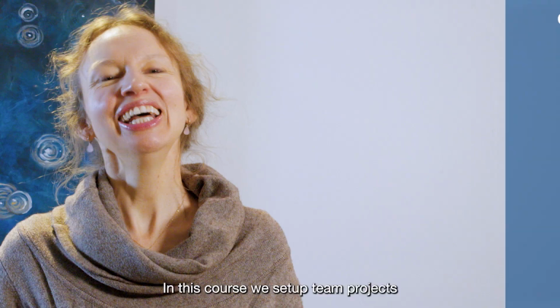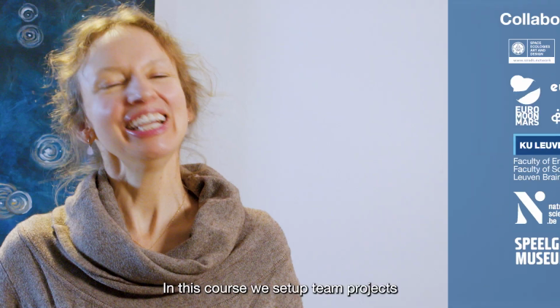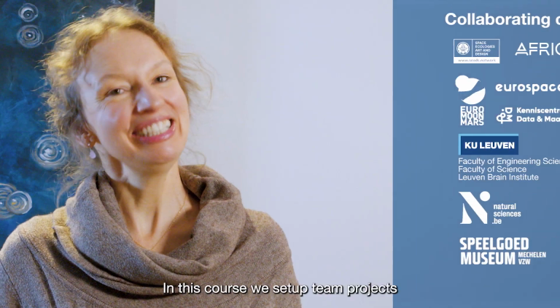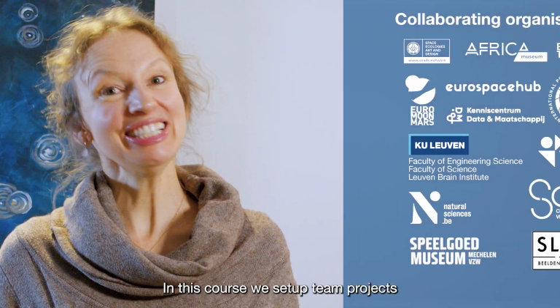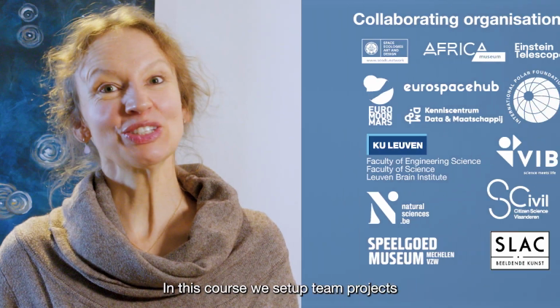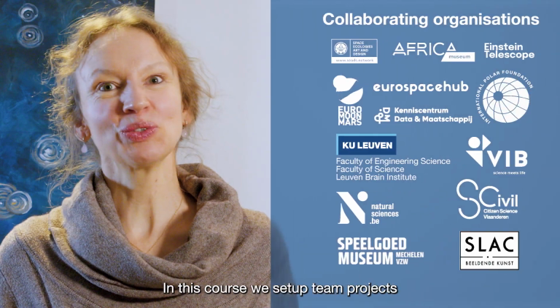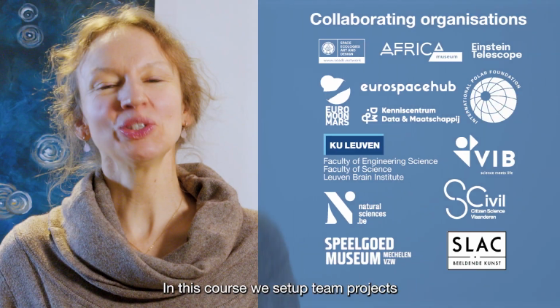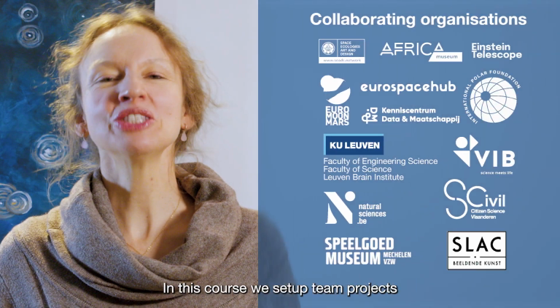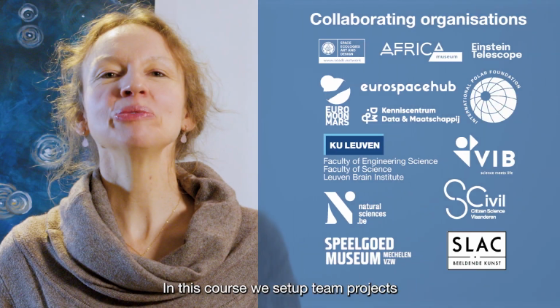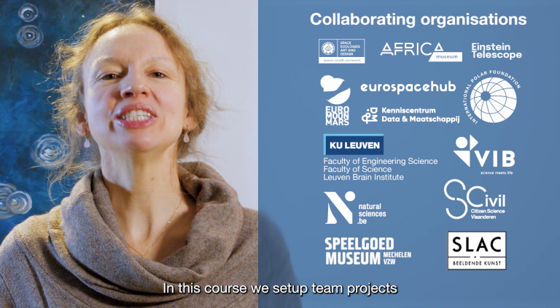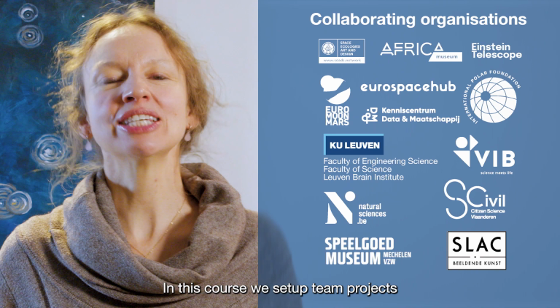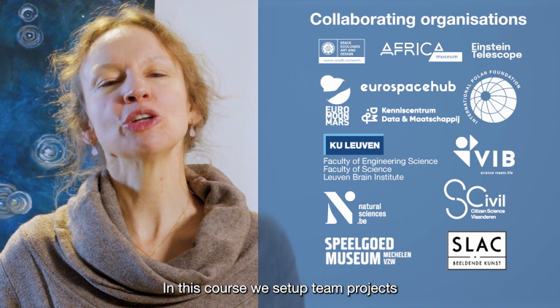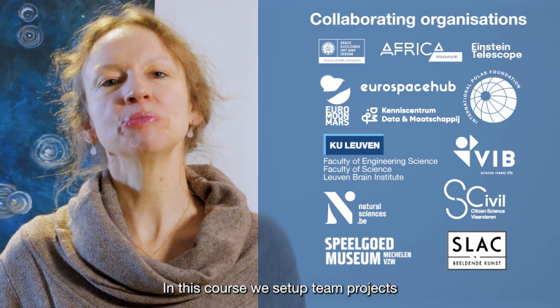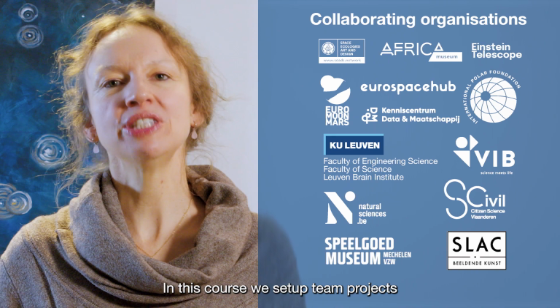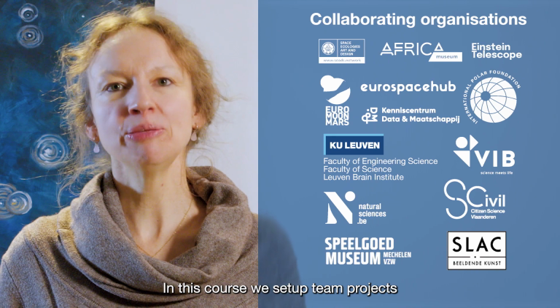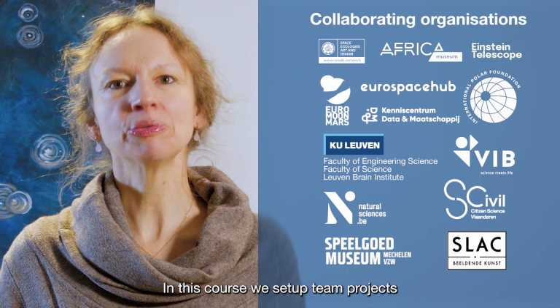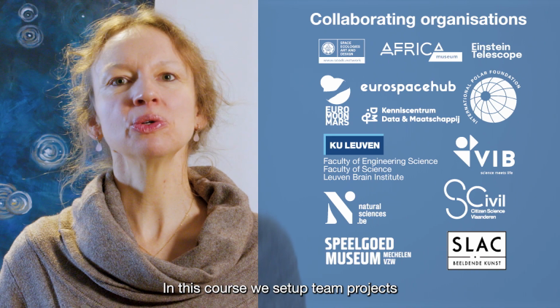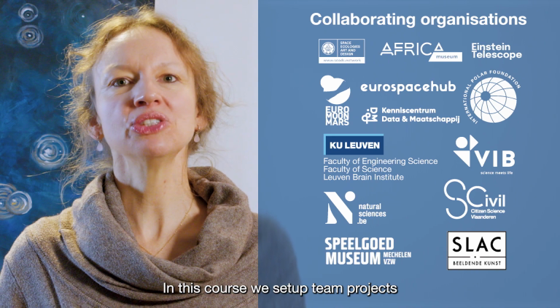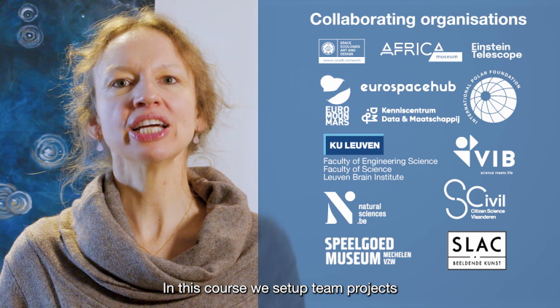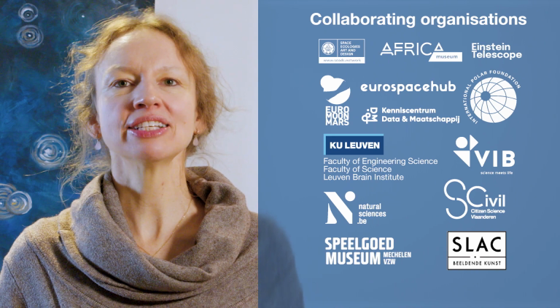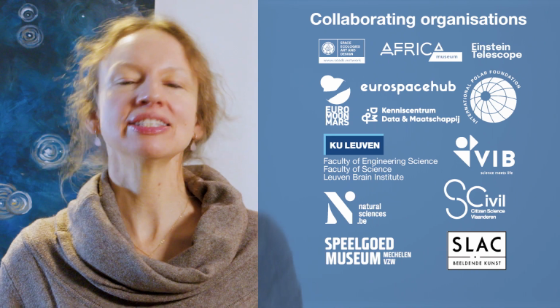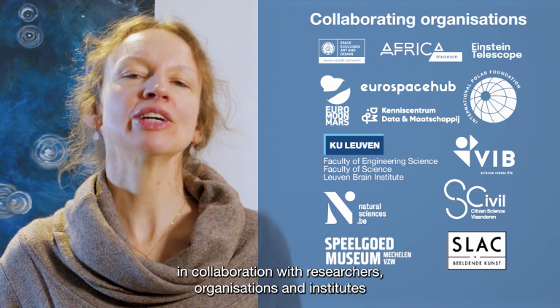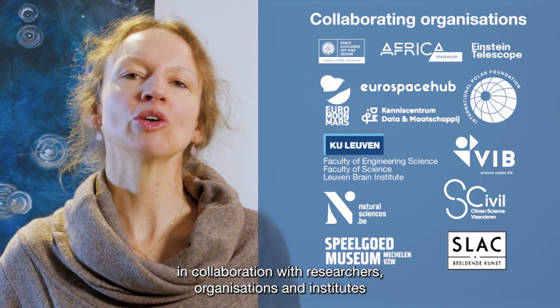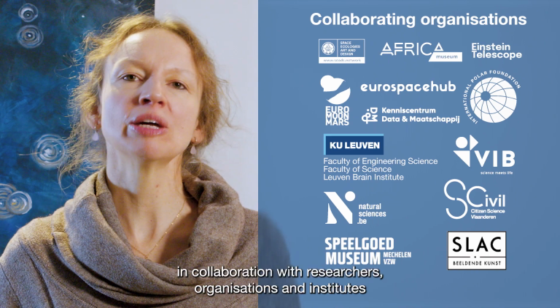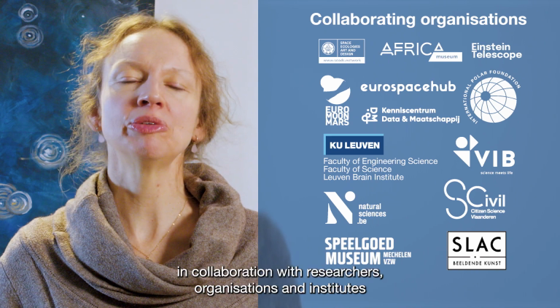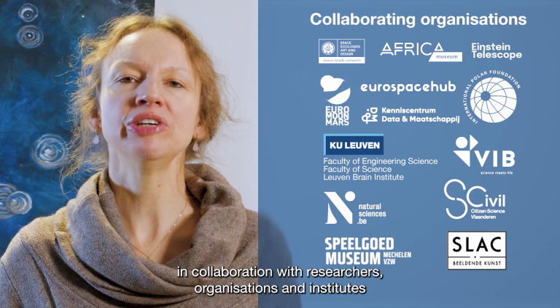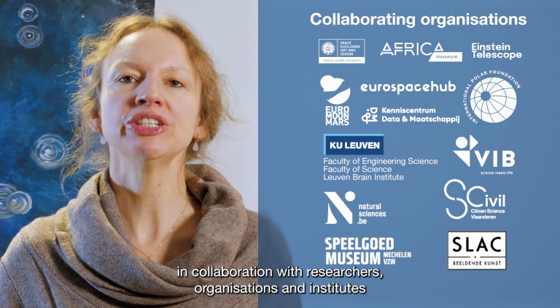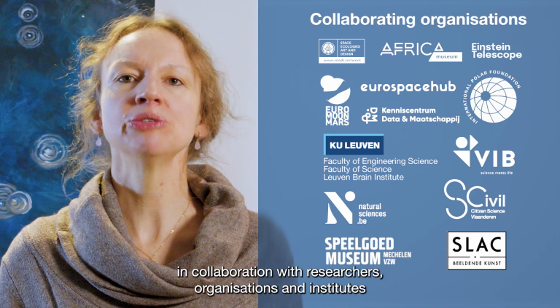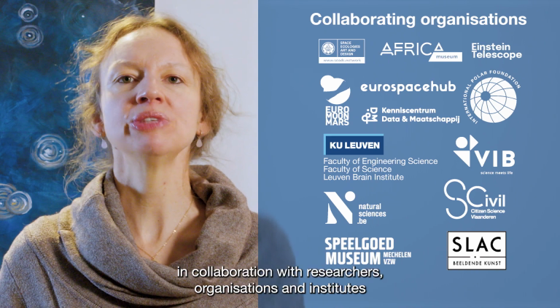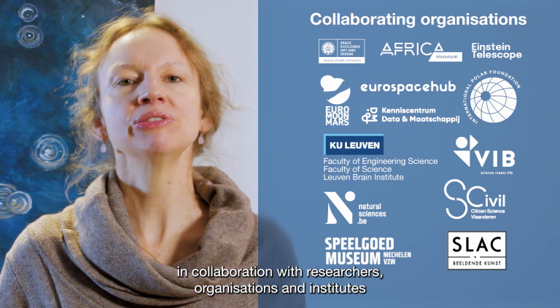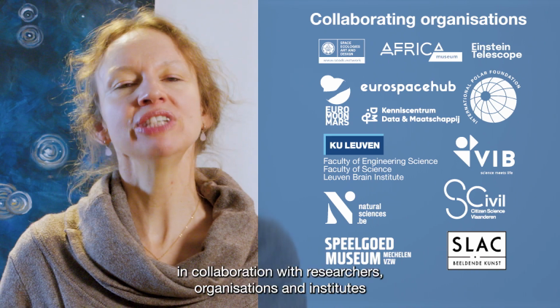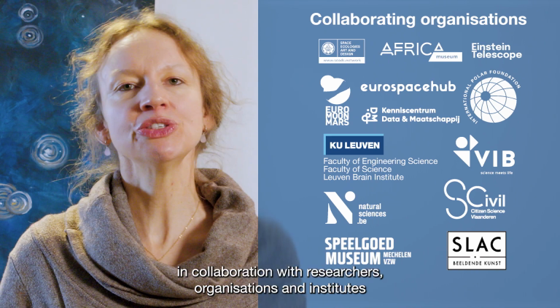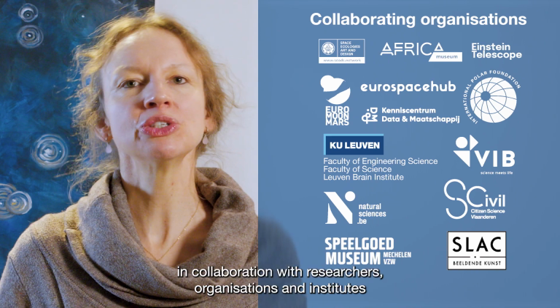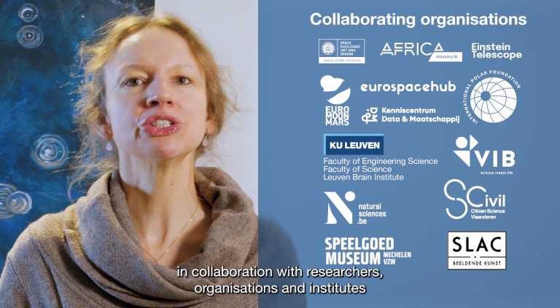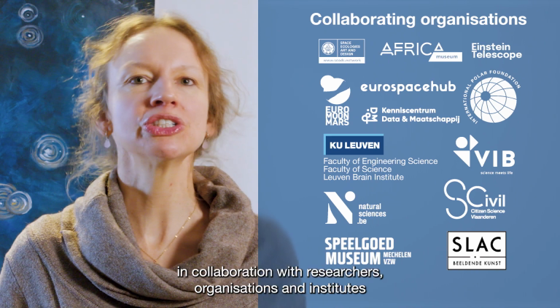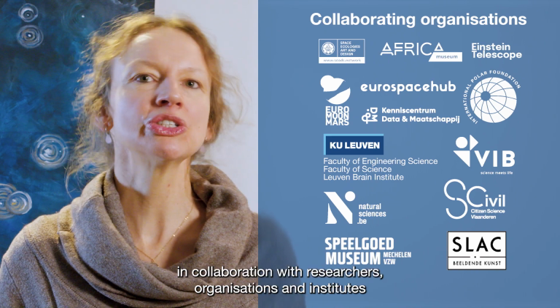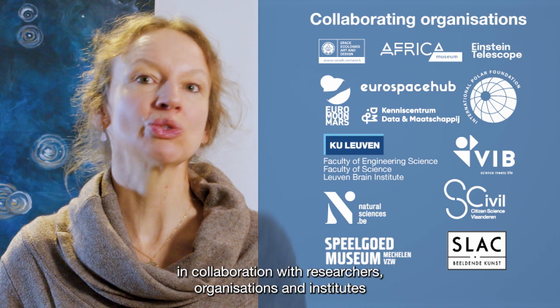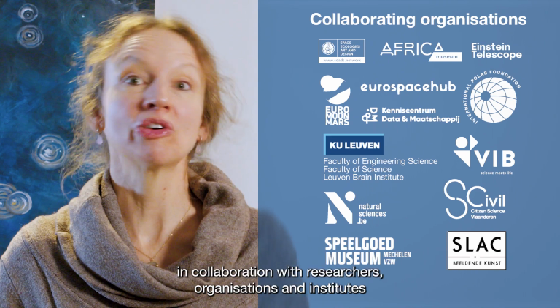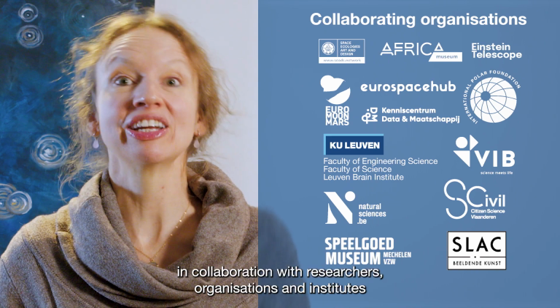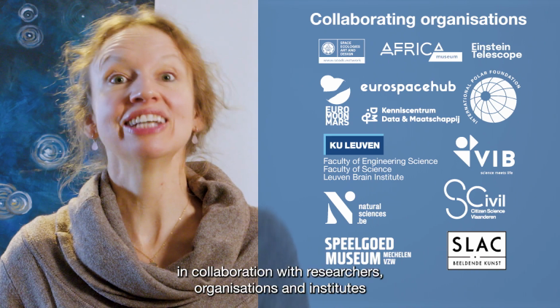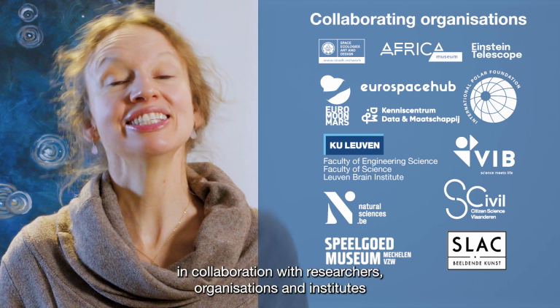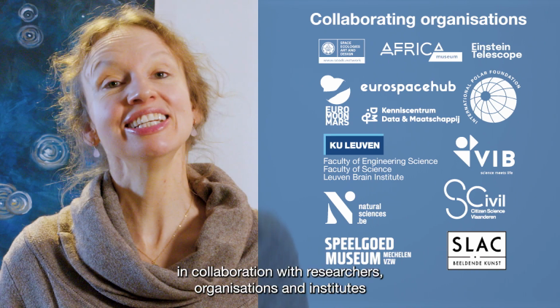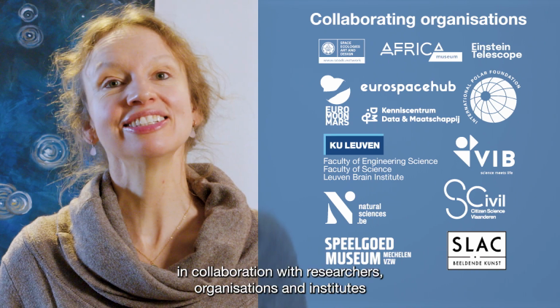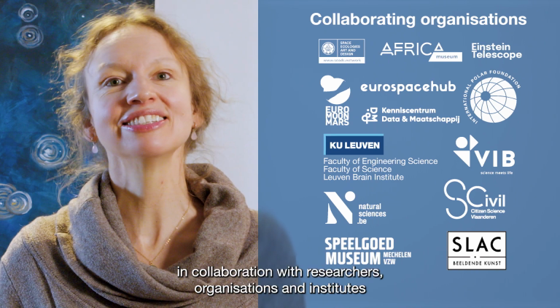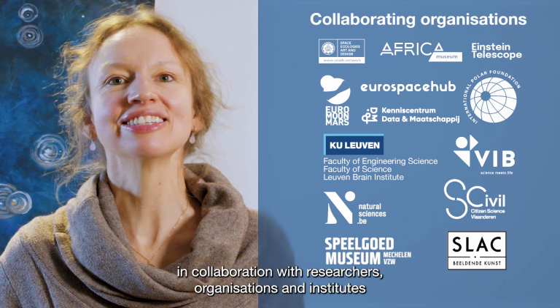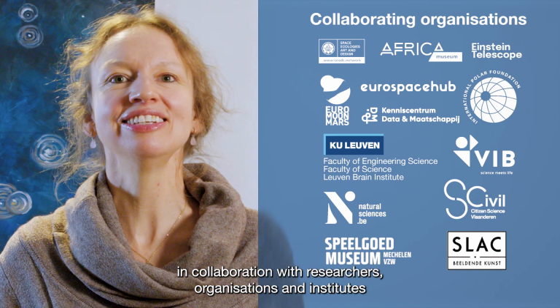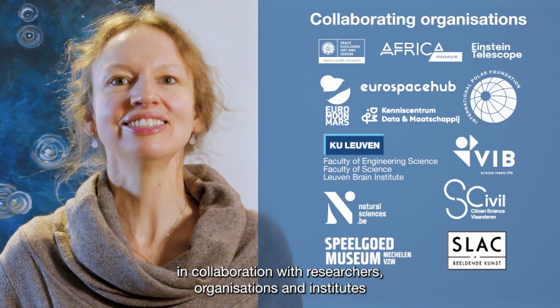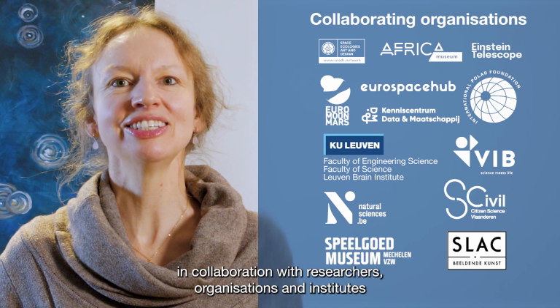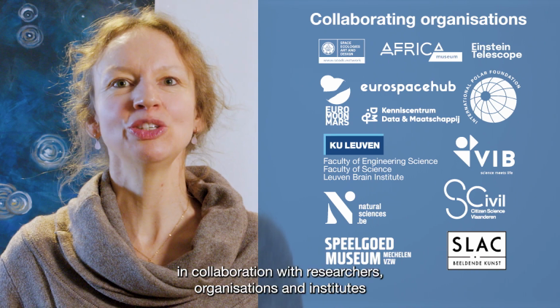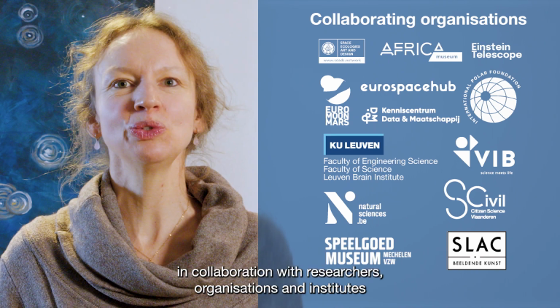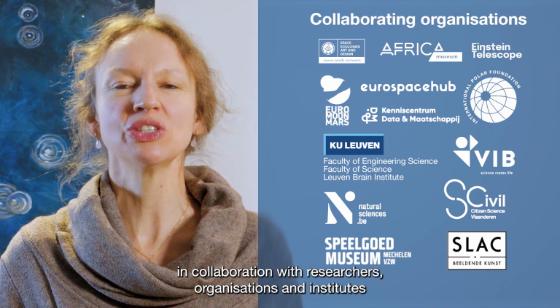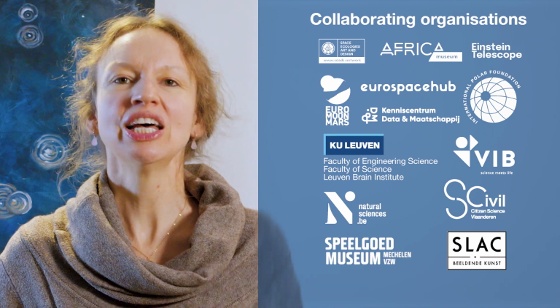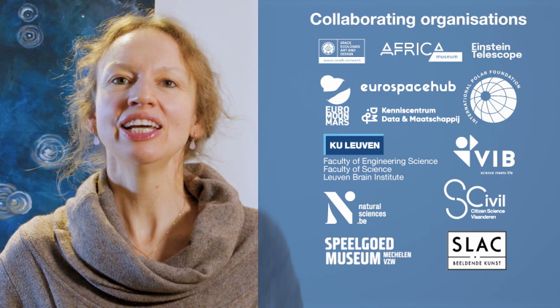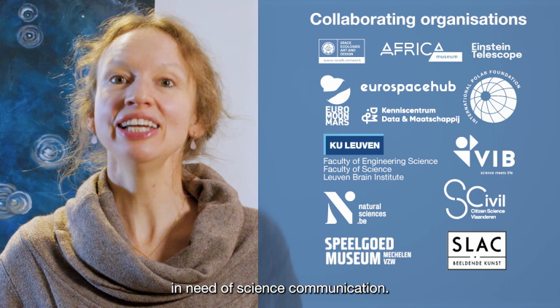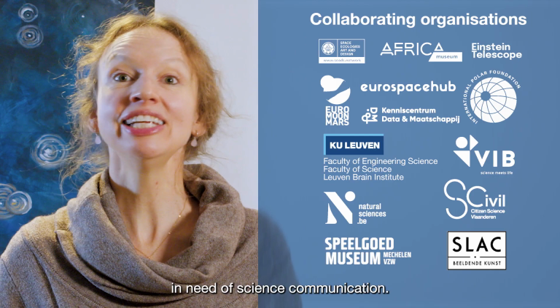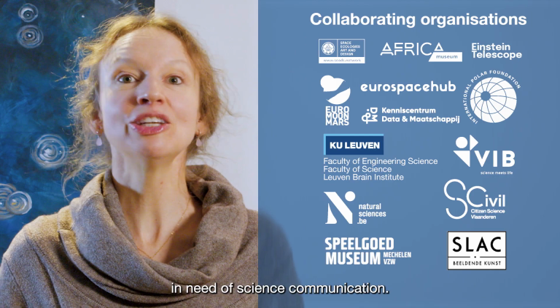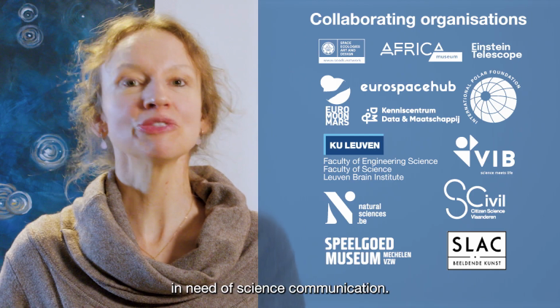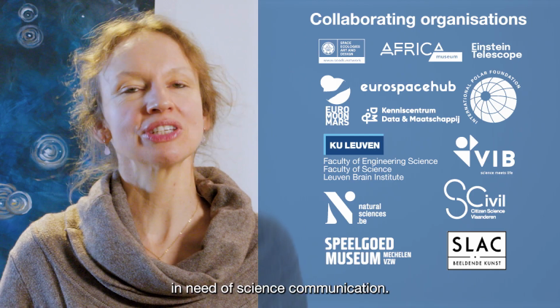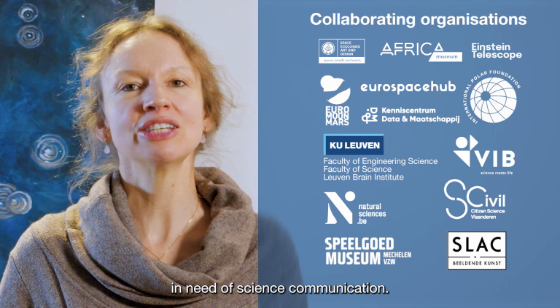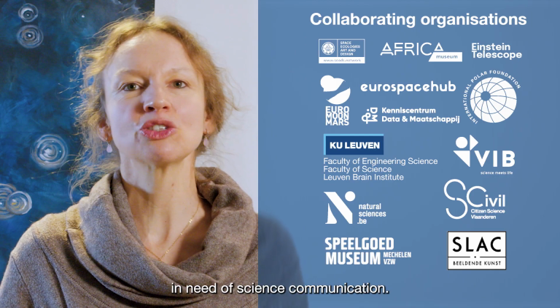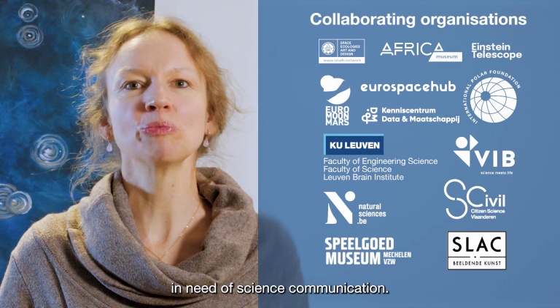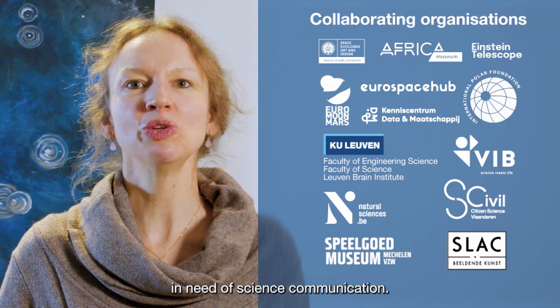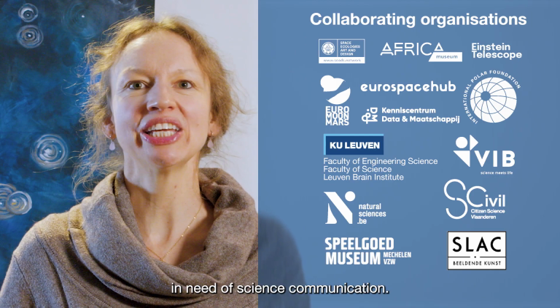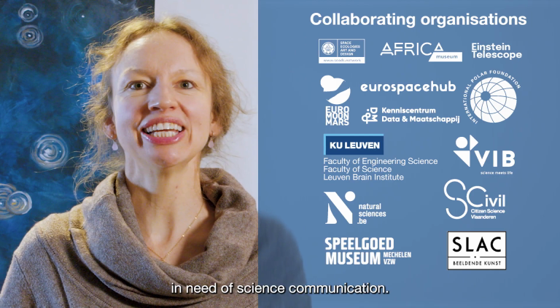In this course we set up team projects in collaboration with researchers, organizations and institutes in need of science communication.